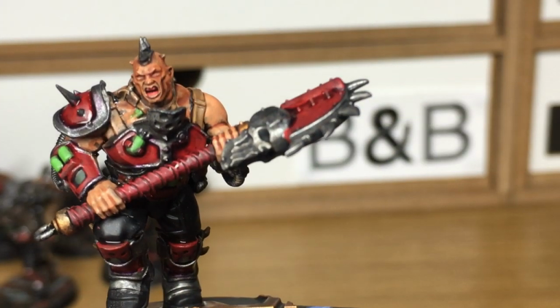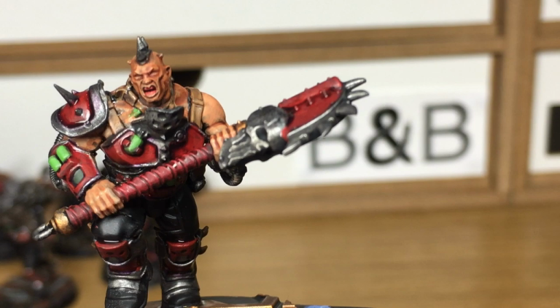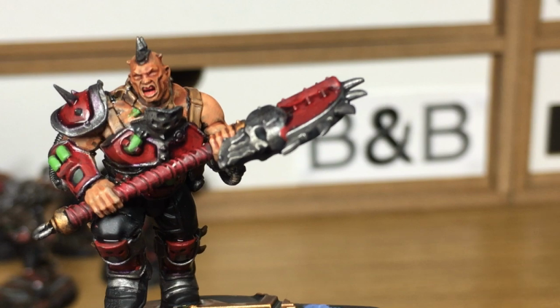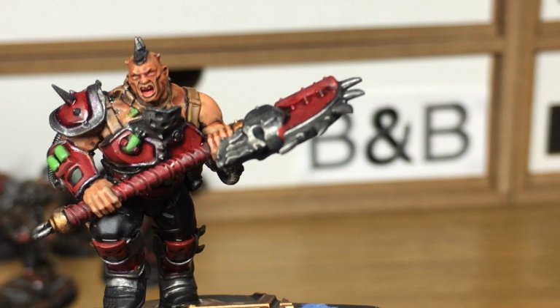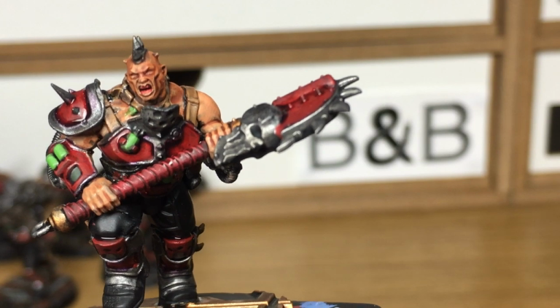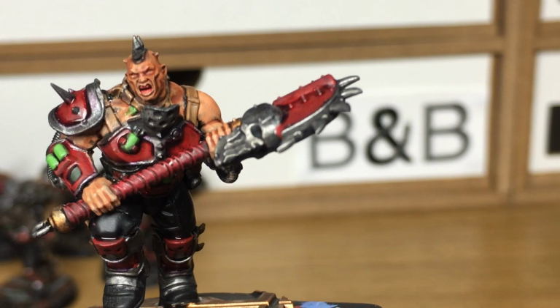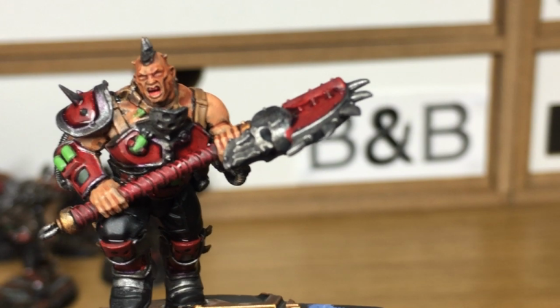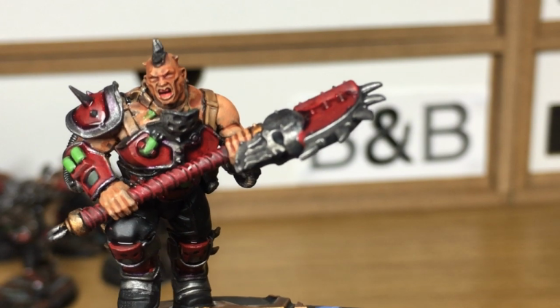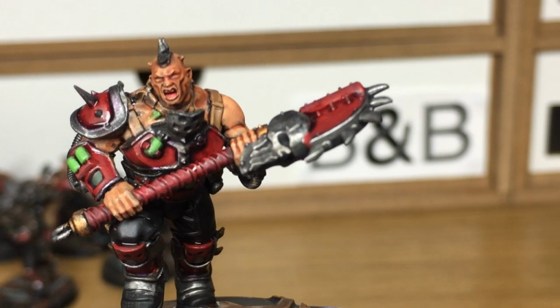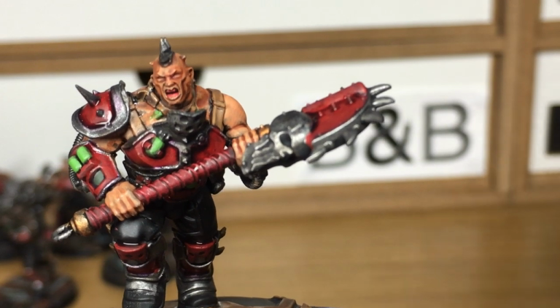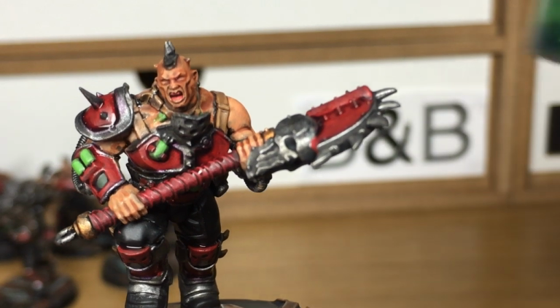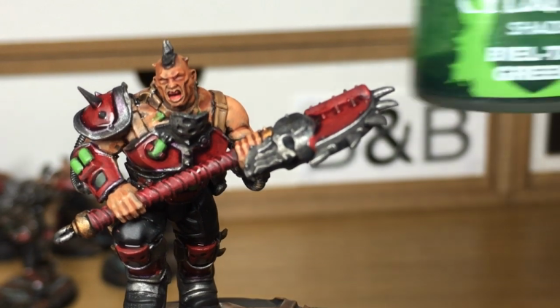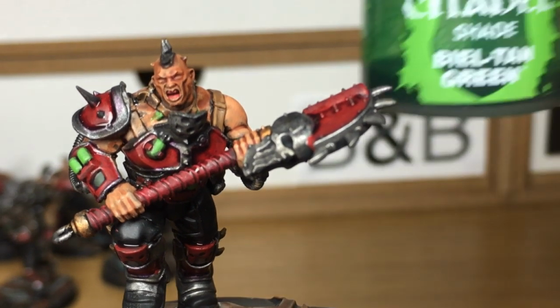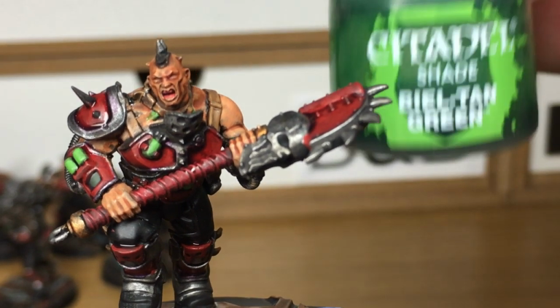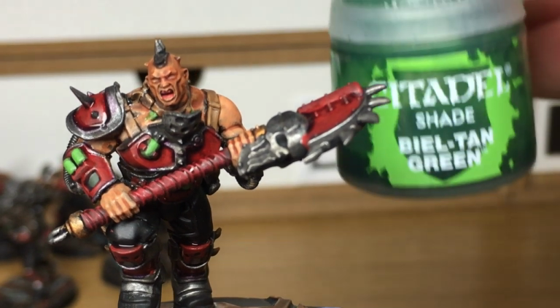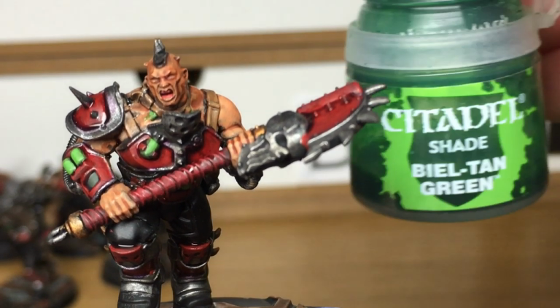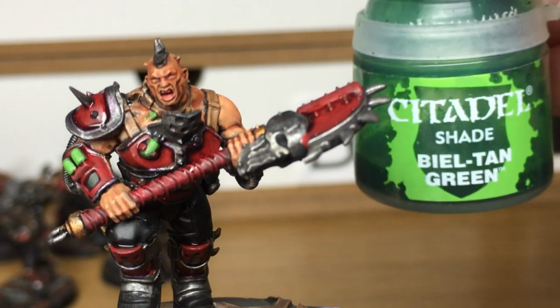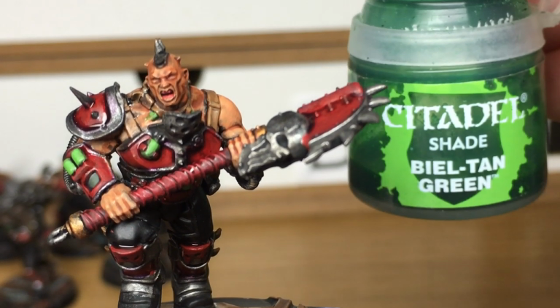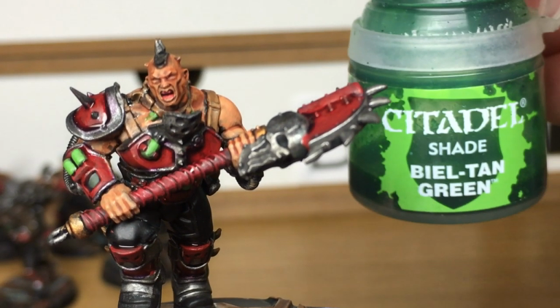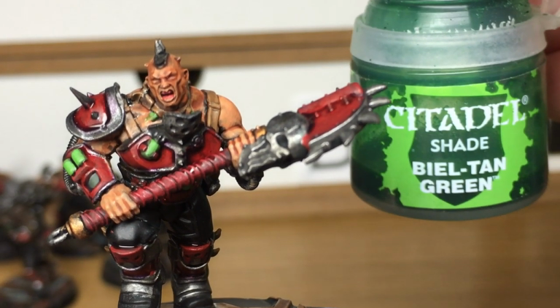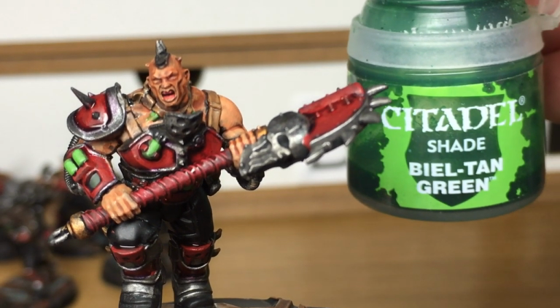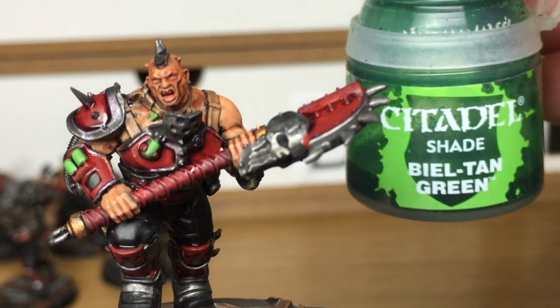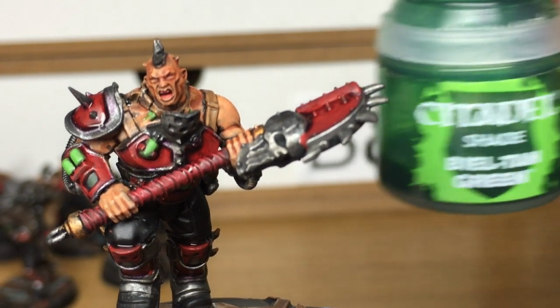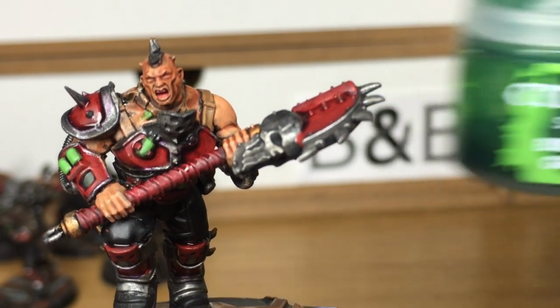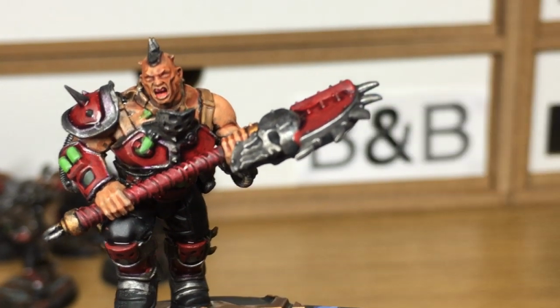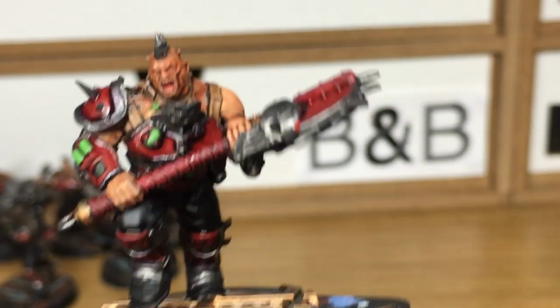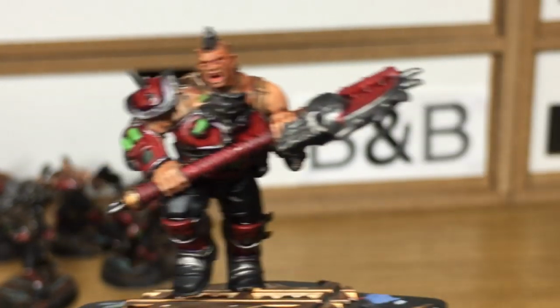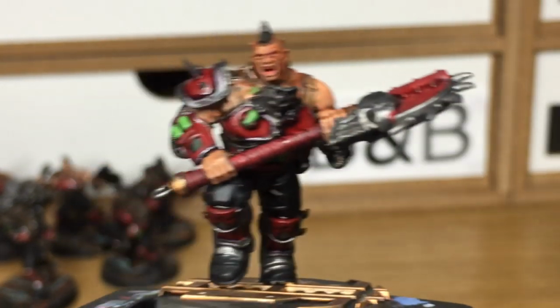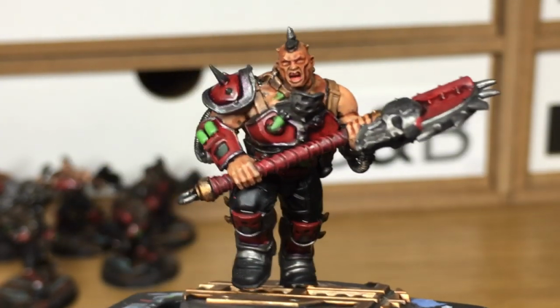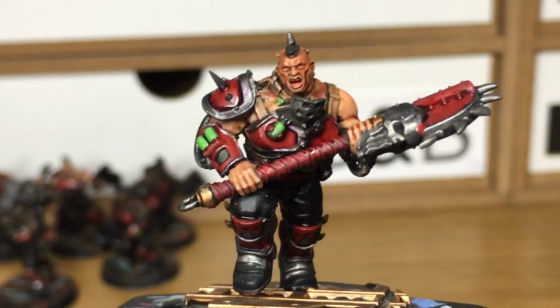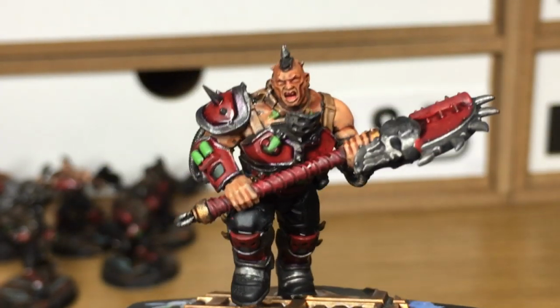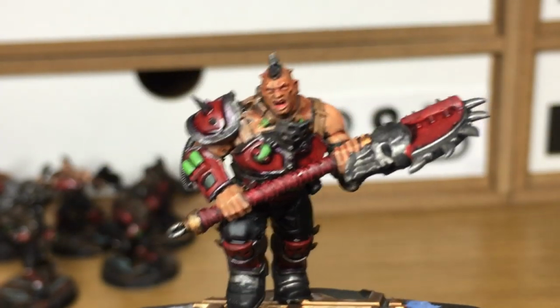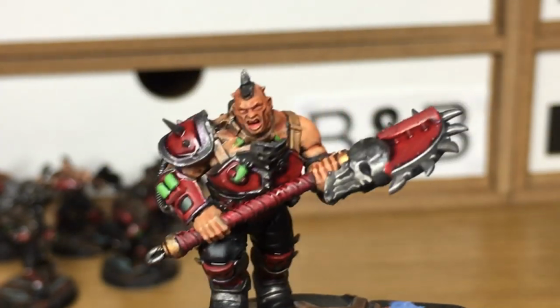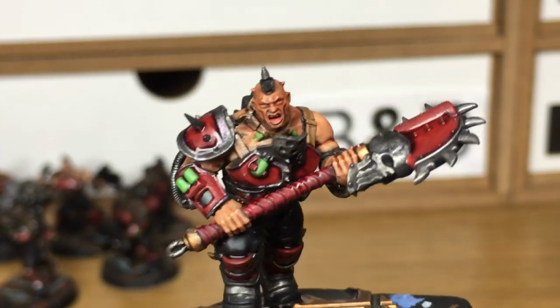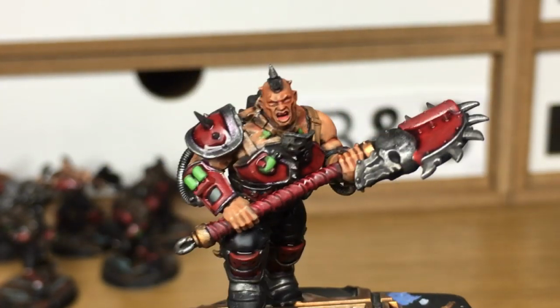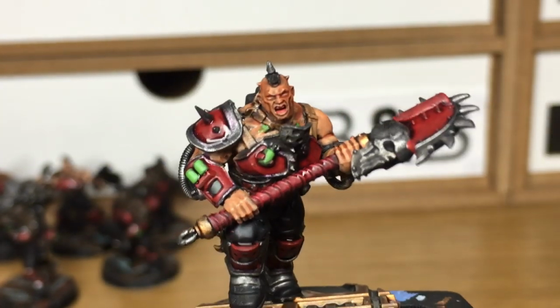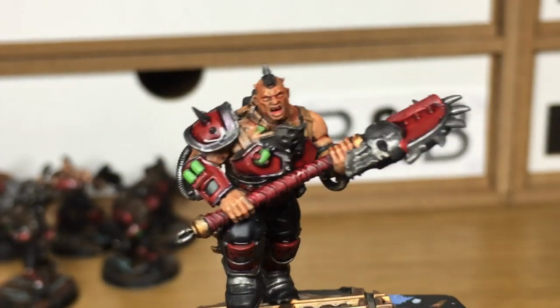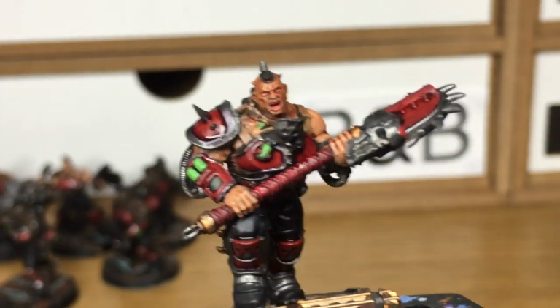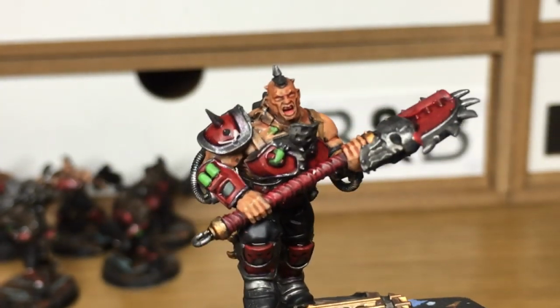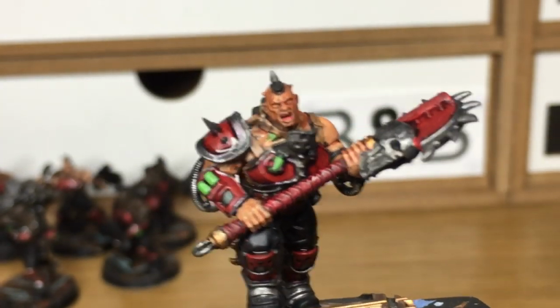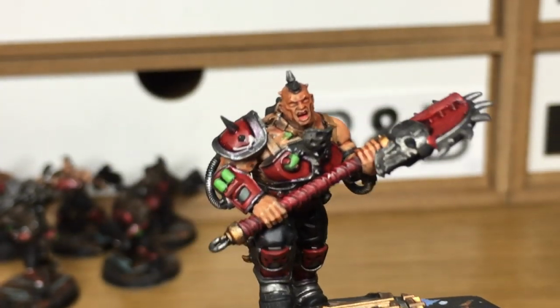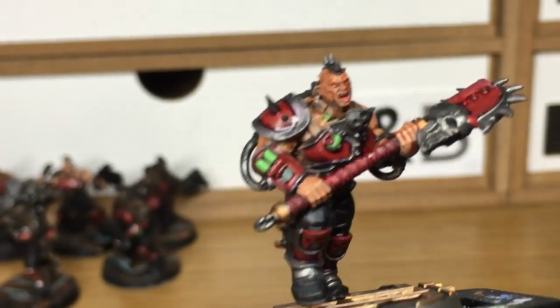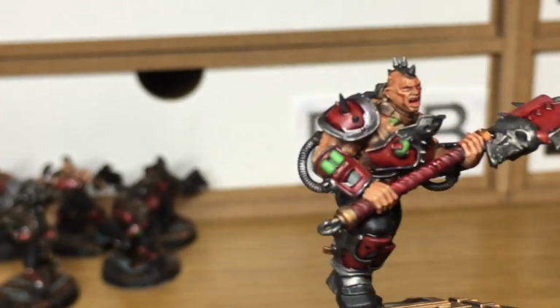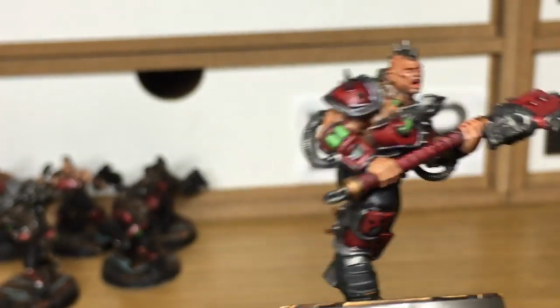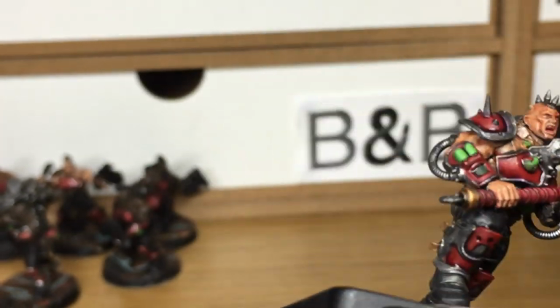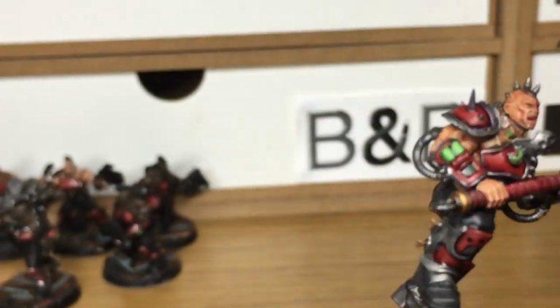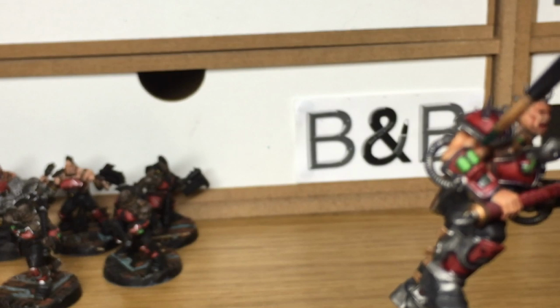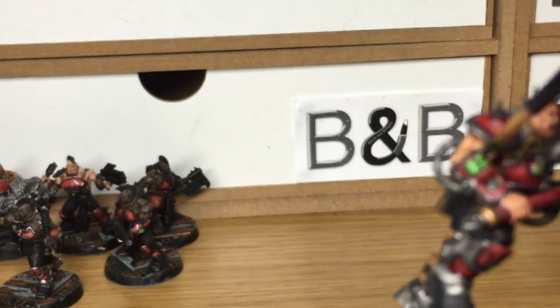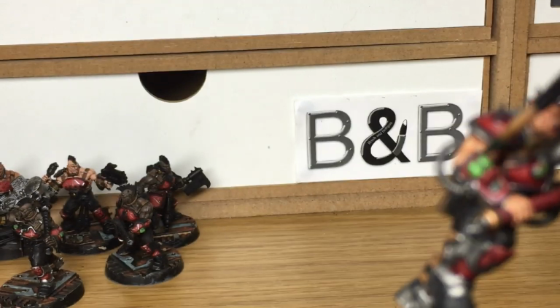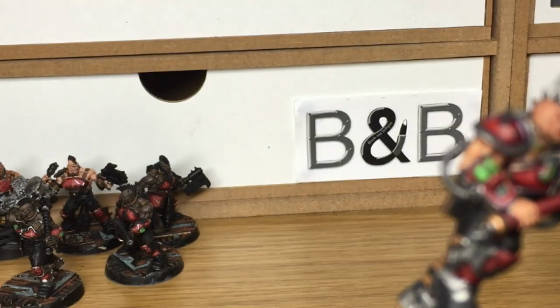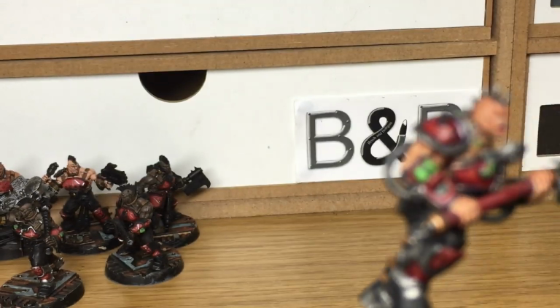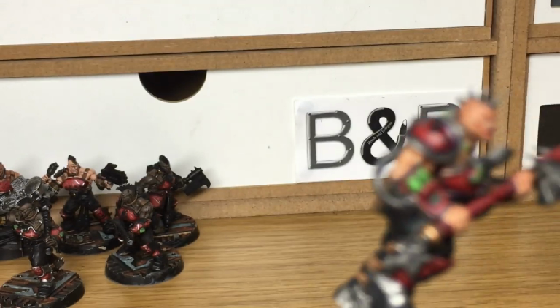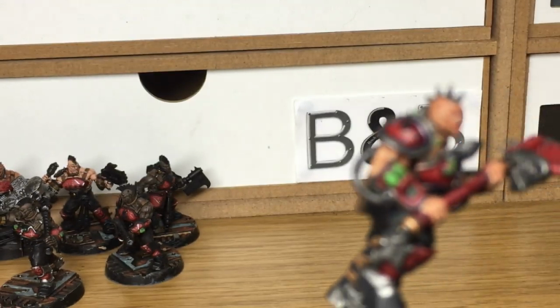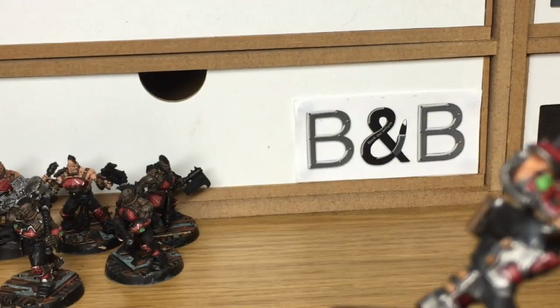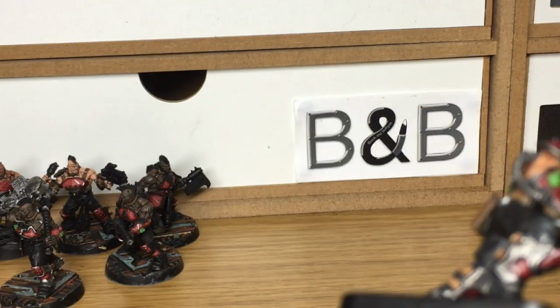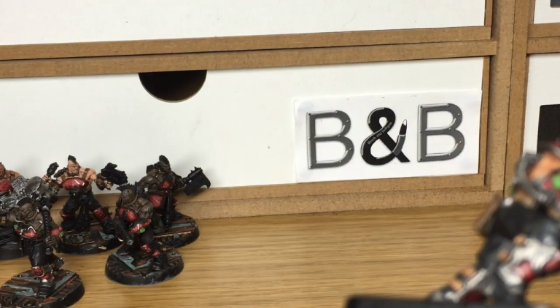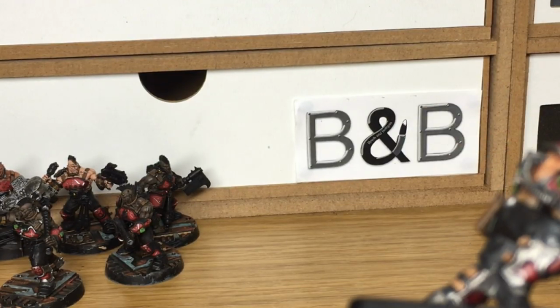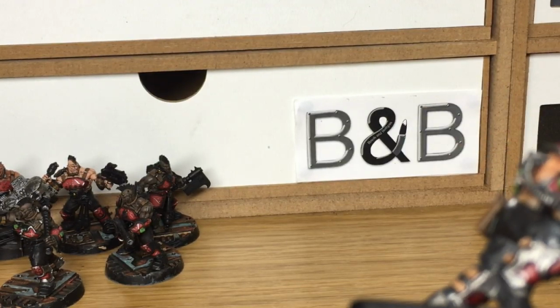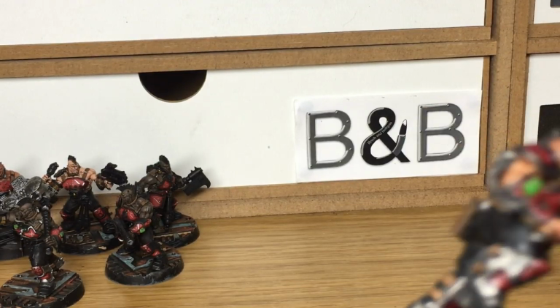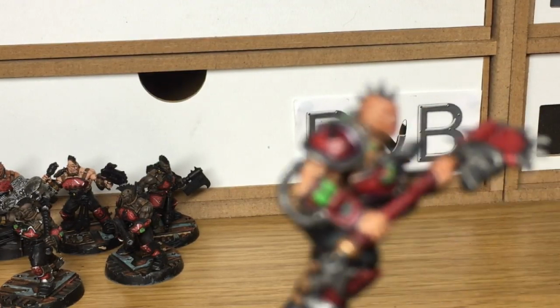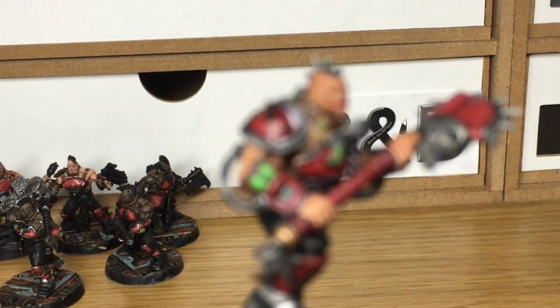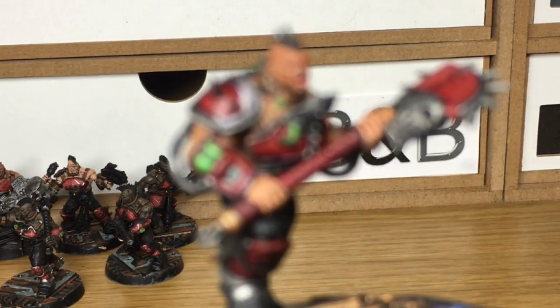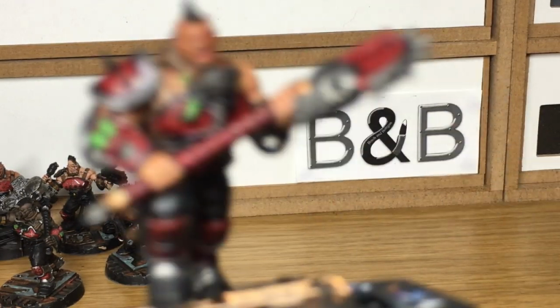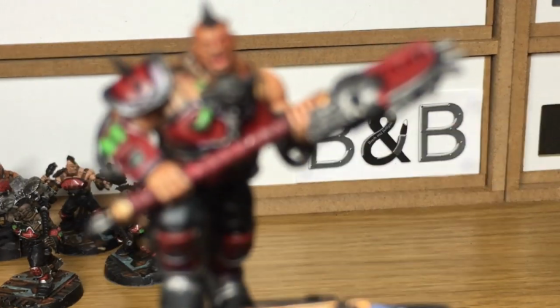Next up we're just going to use a little bit of Citadel BL Tan Green. This is going to be to add a bit of shade to all the little canisters of chemicals on his arms.